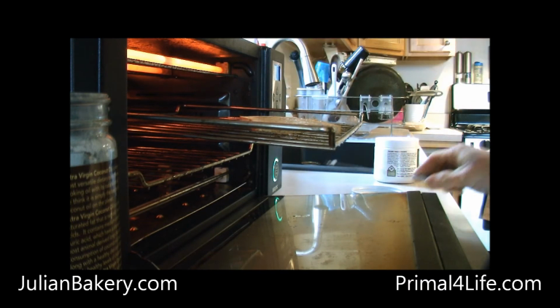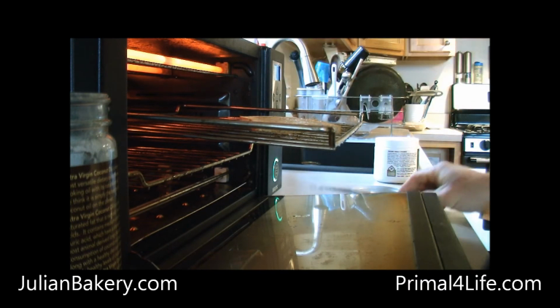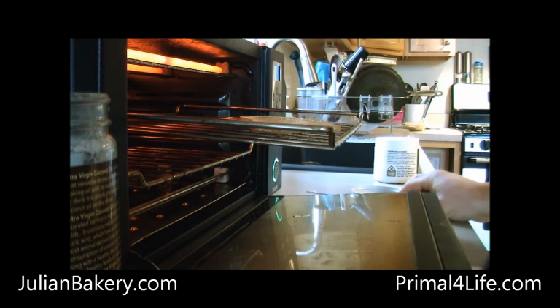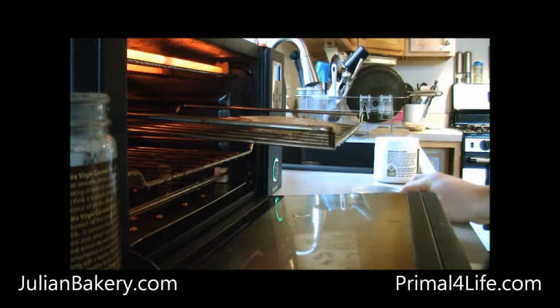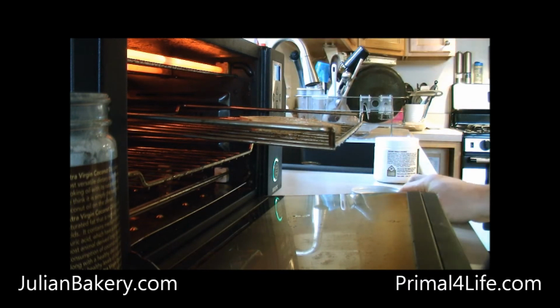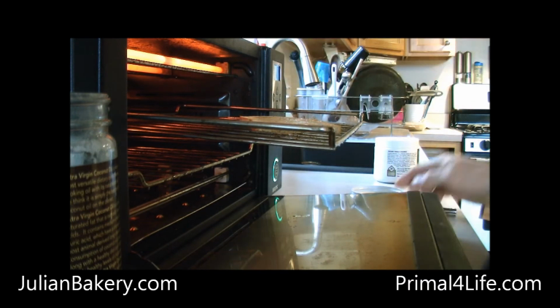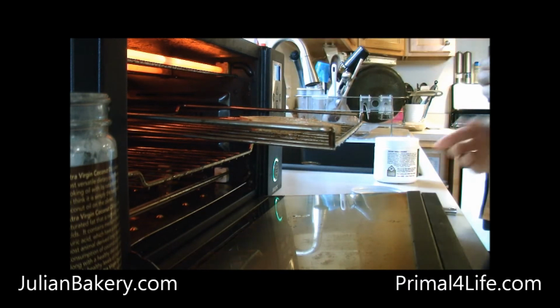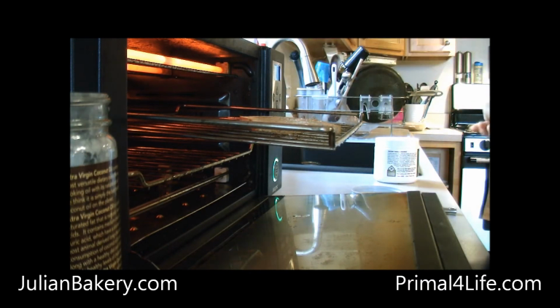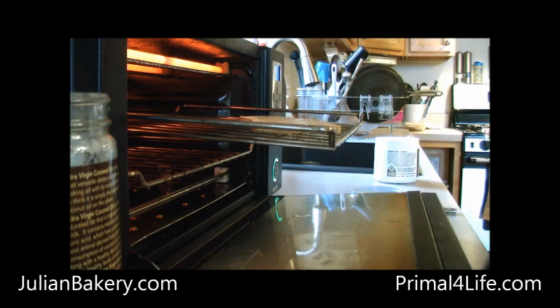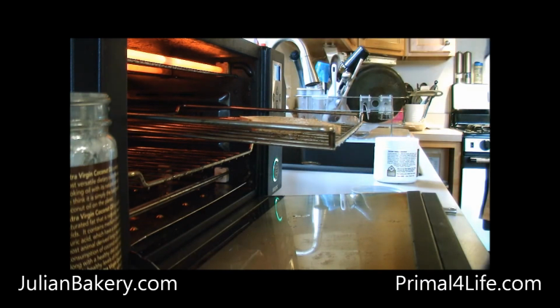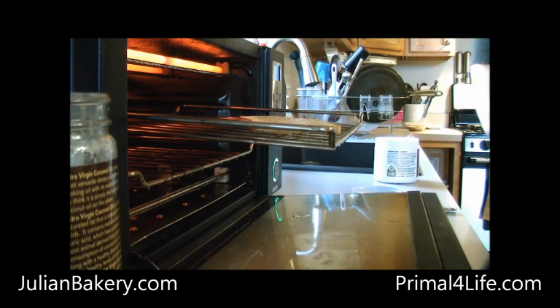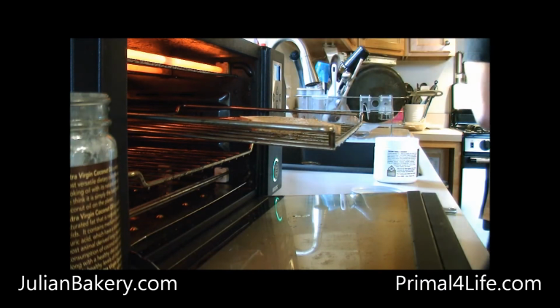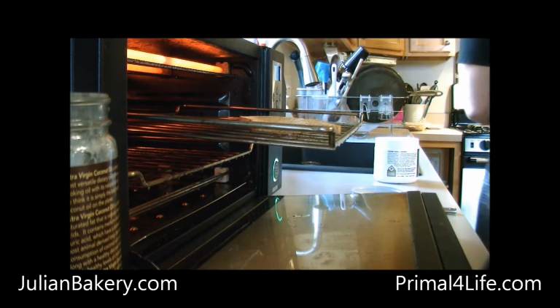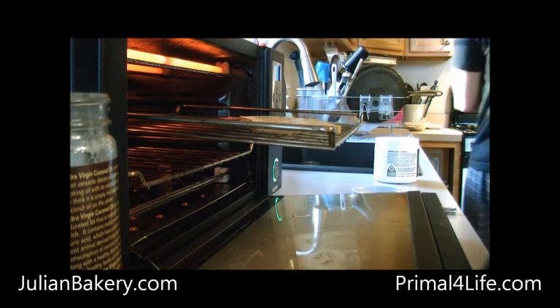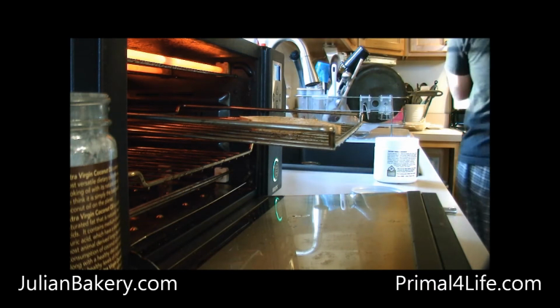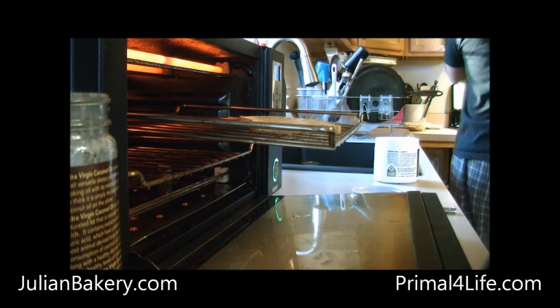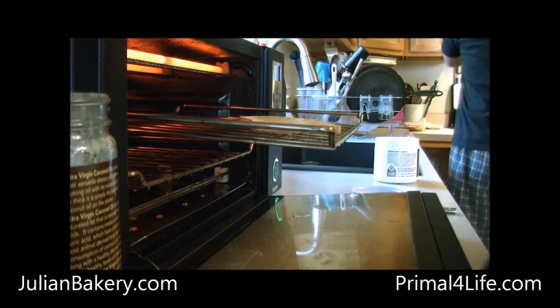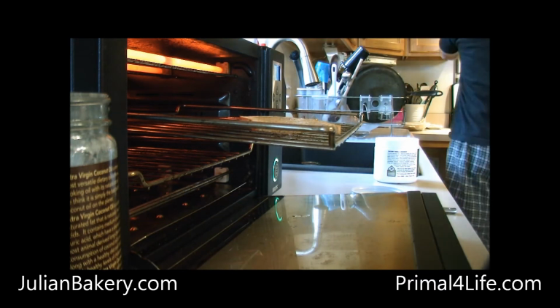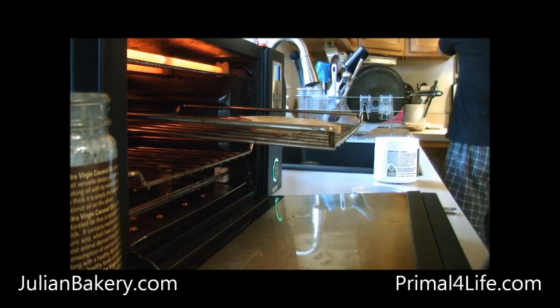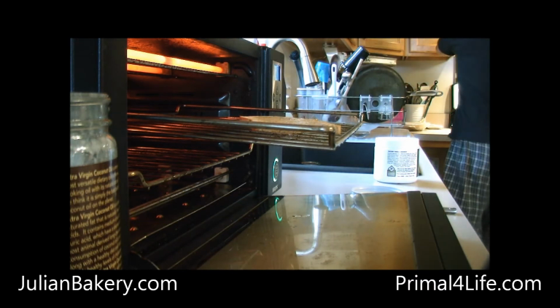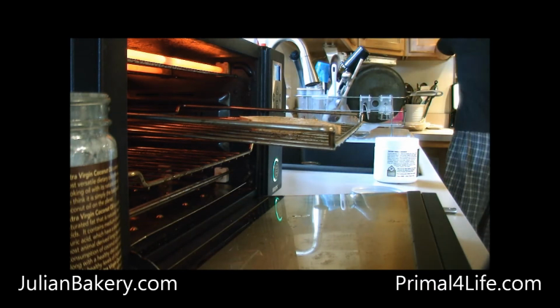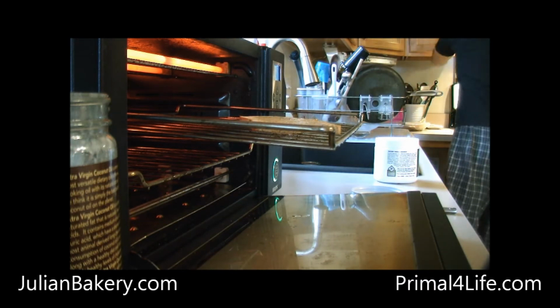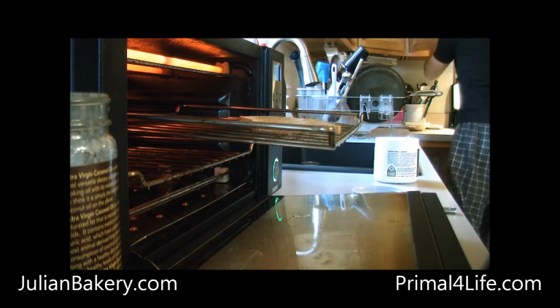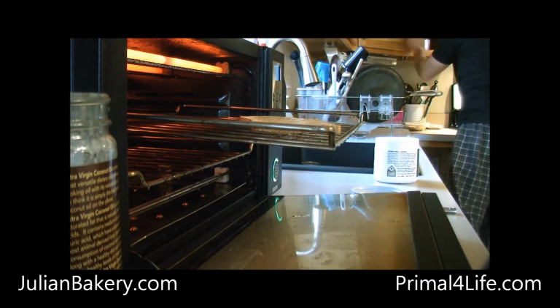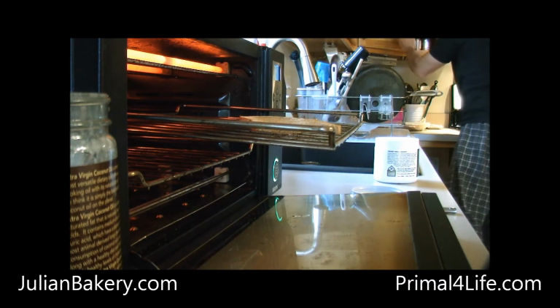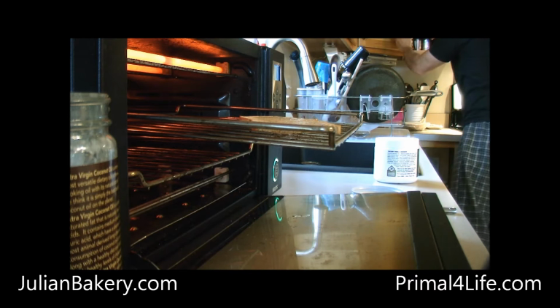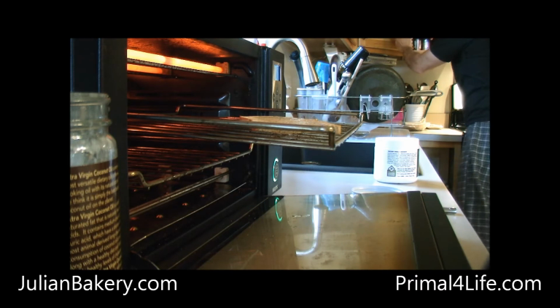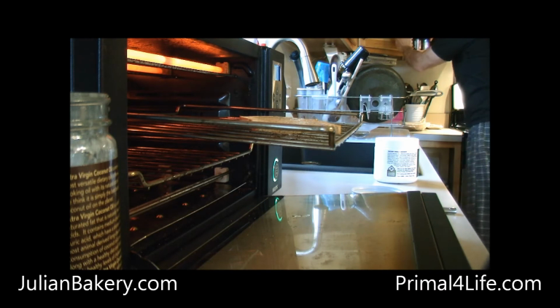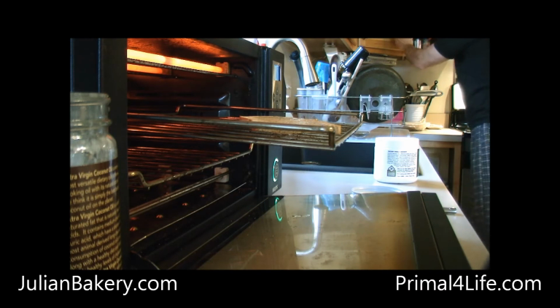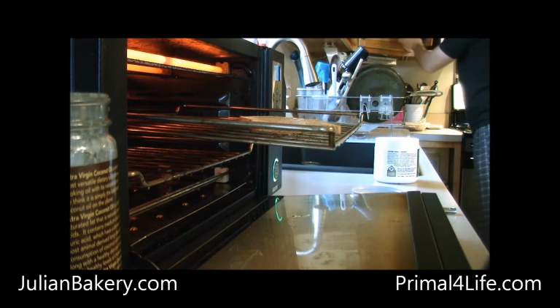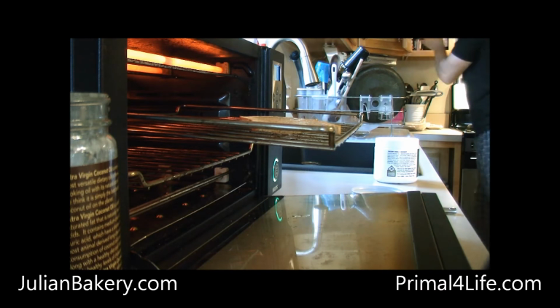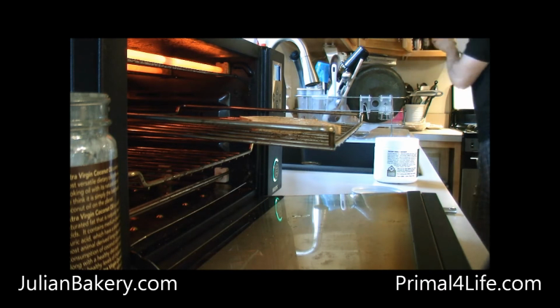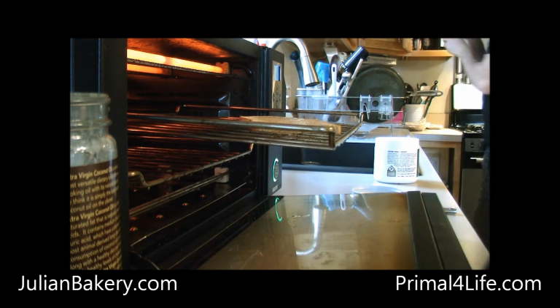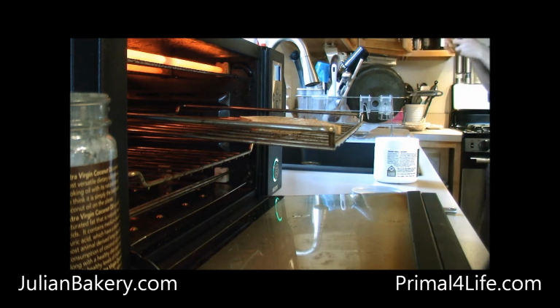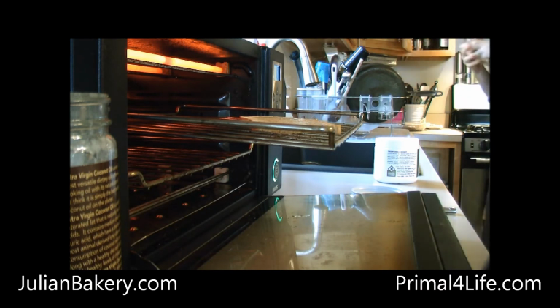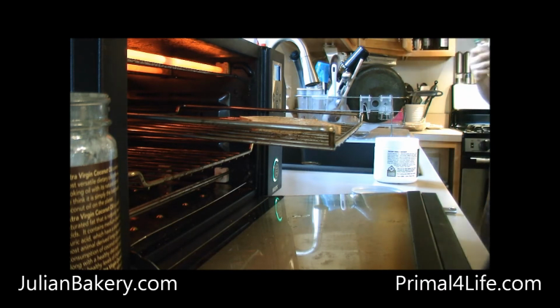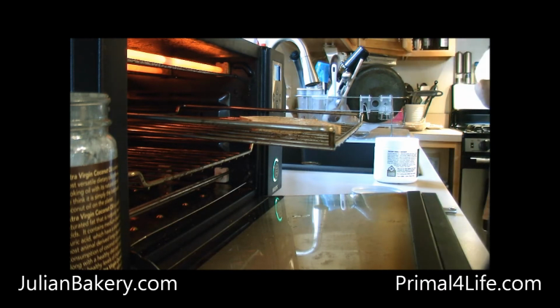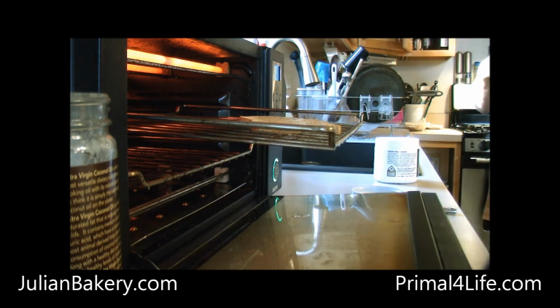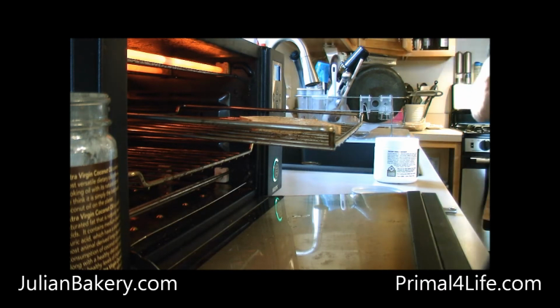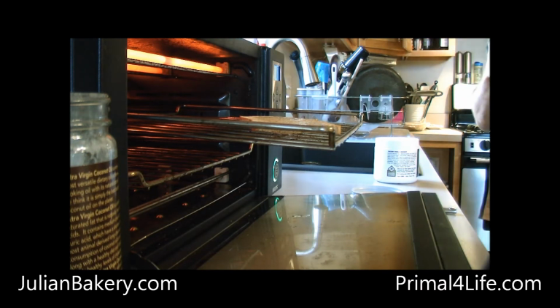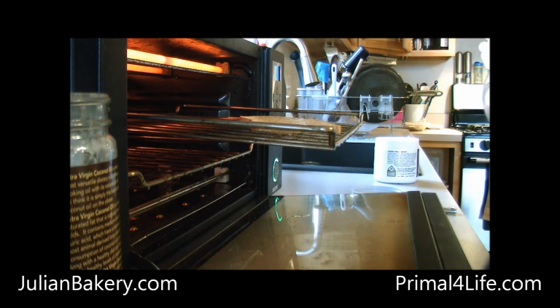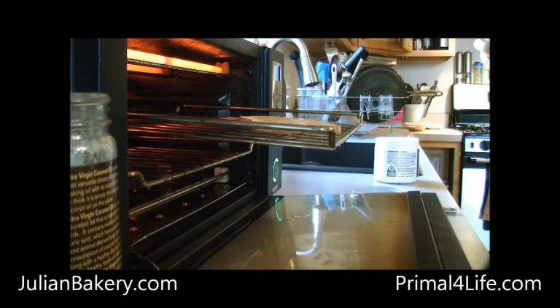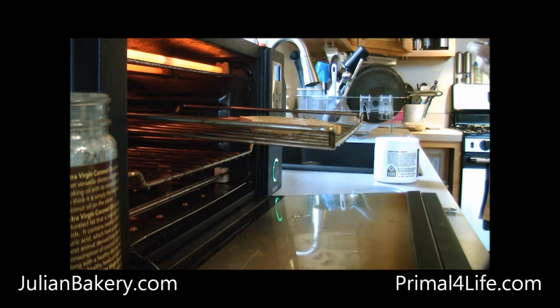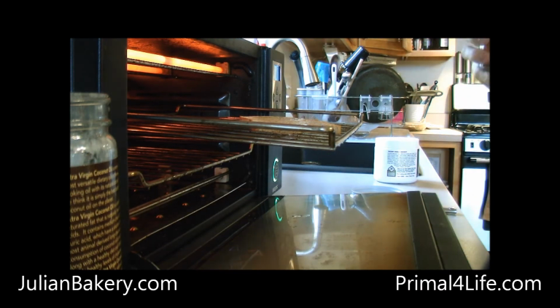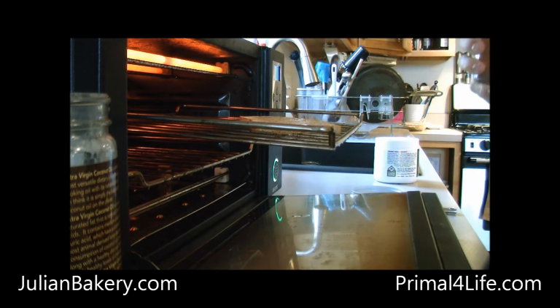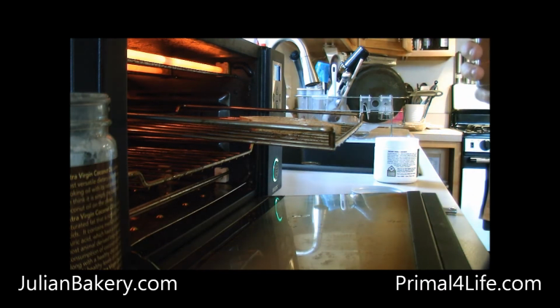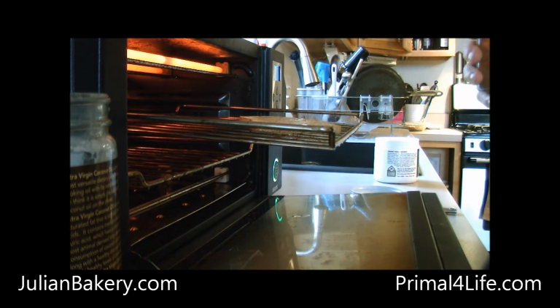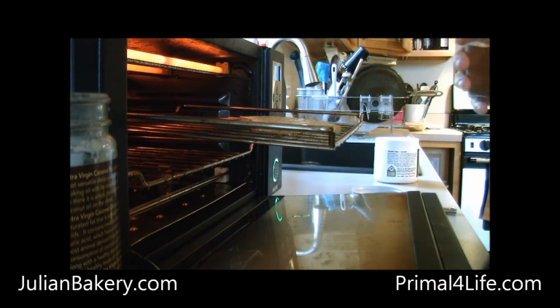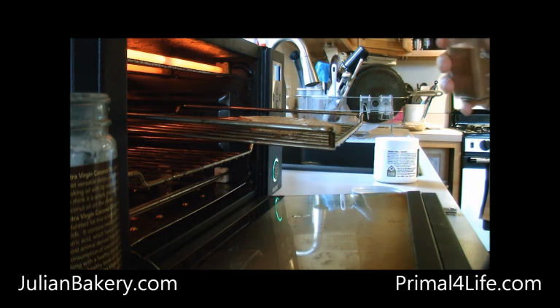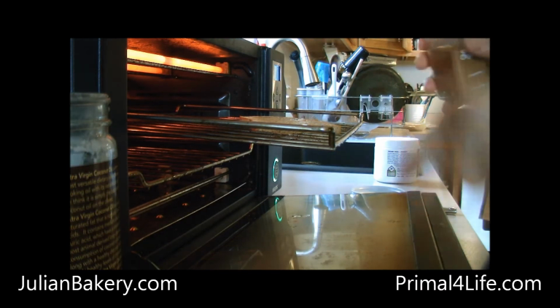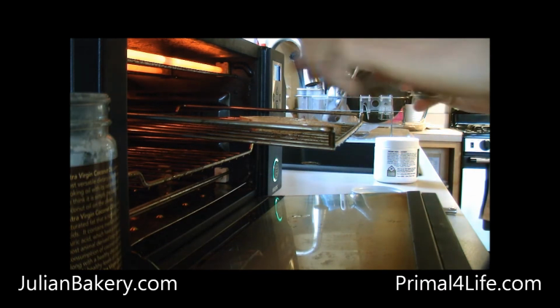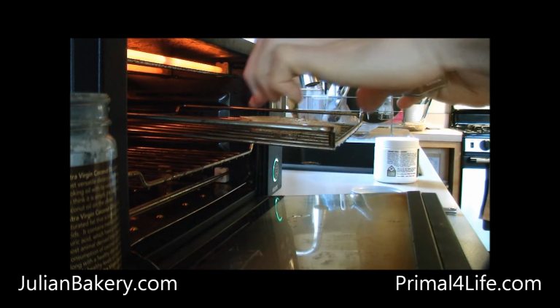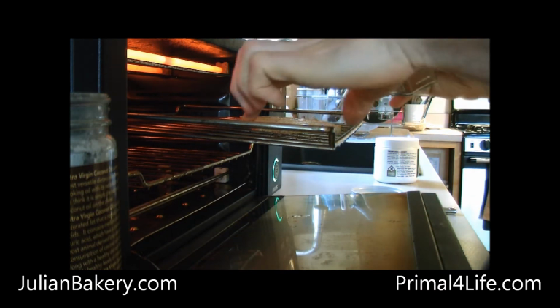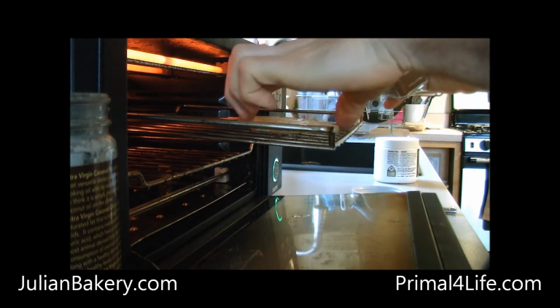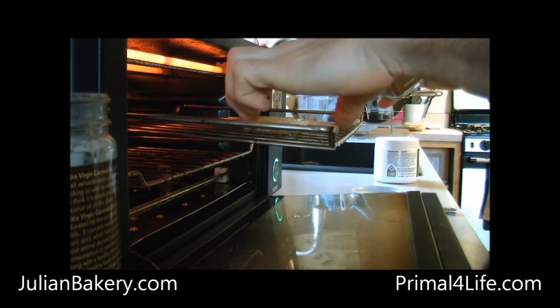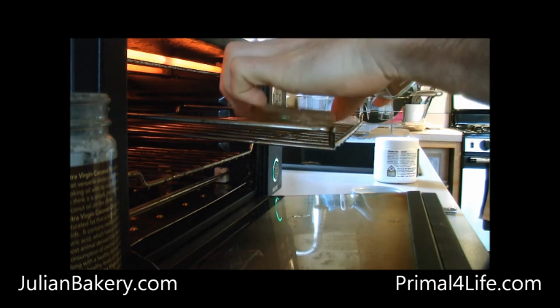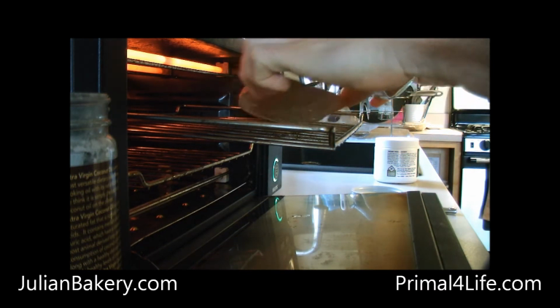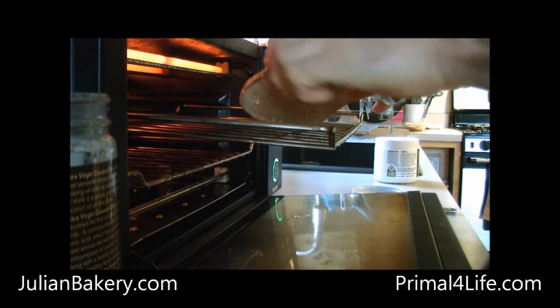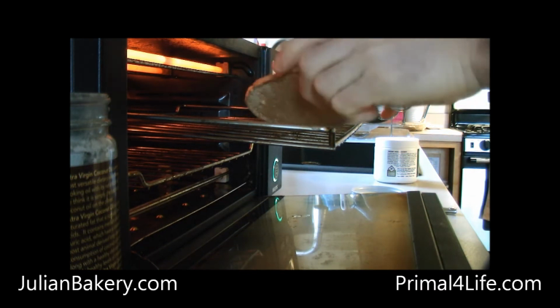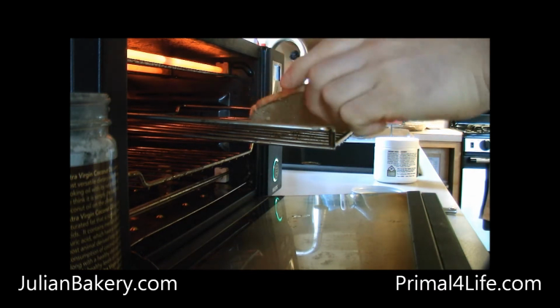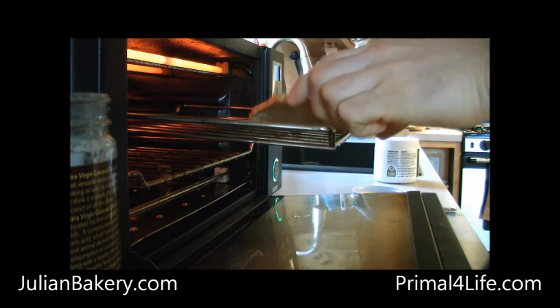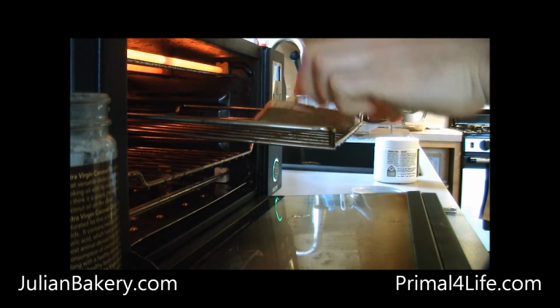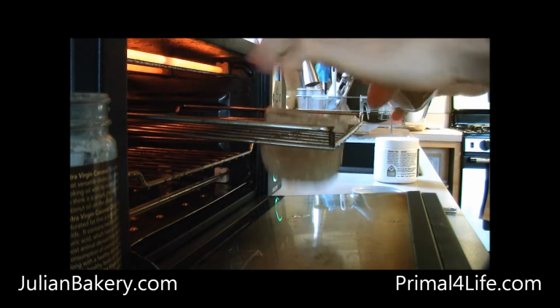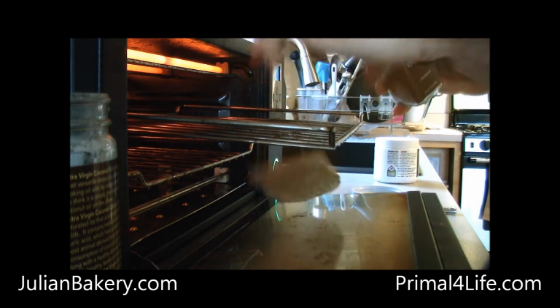Let me throw a little cinnamon on that so it bakes in.